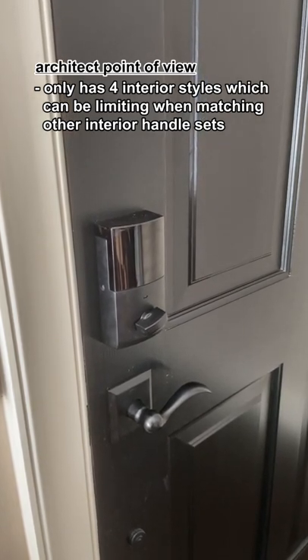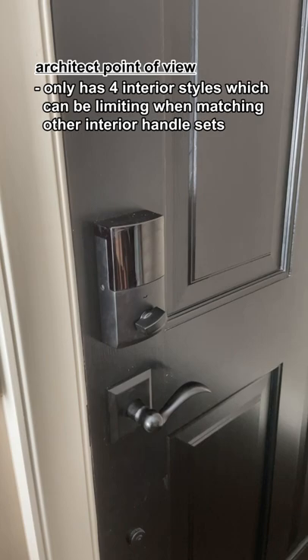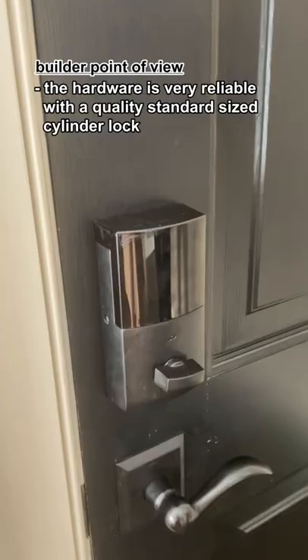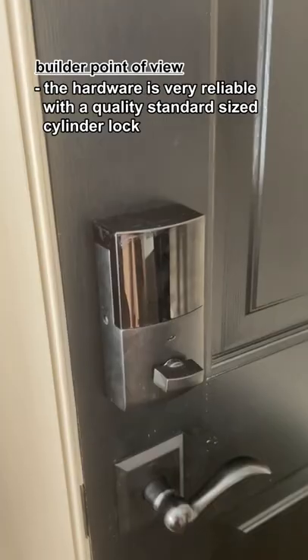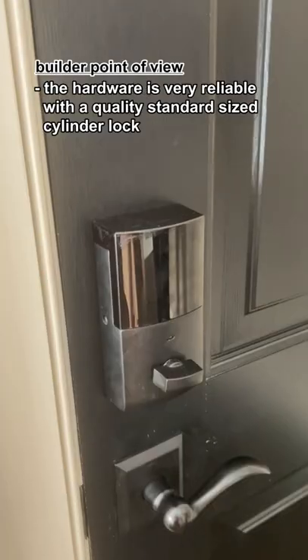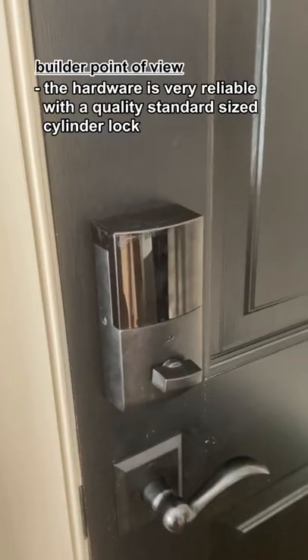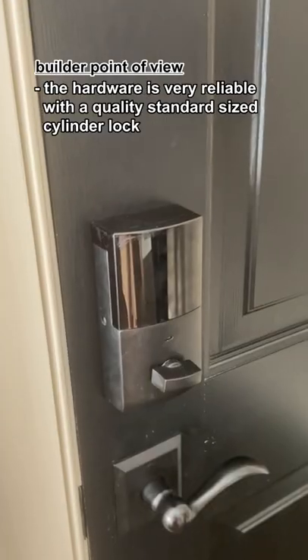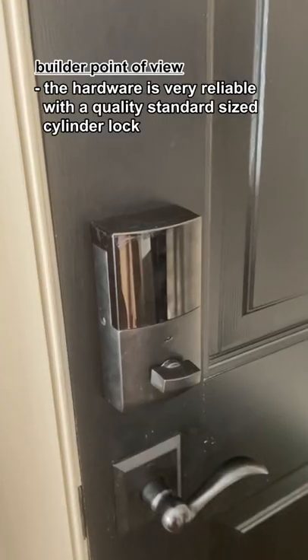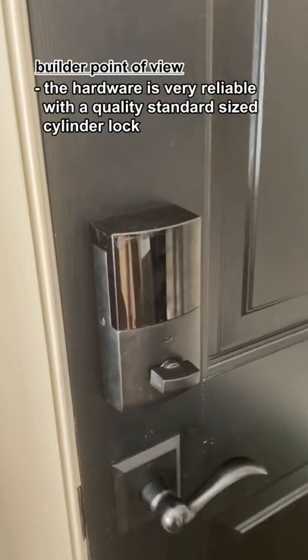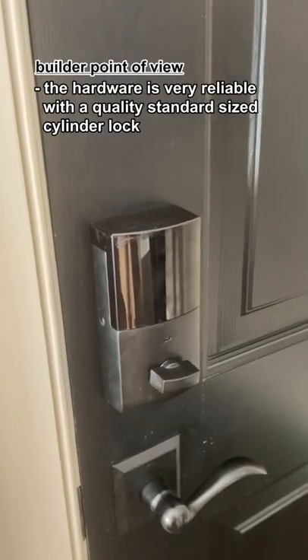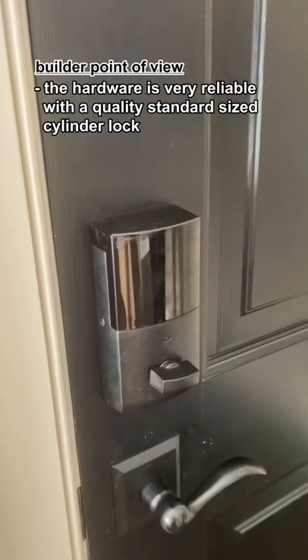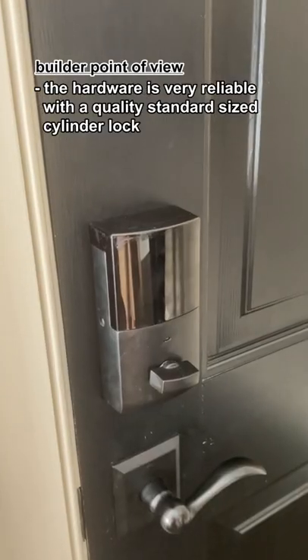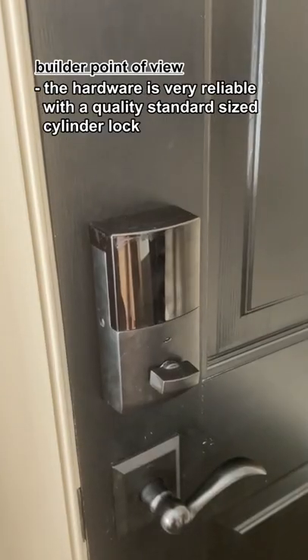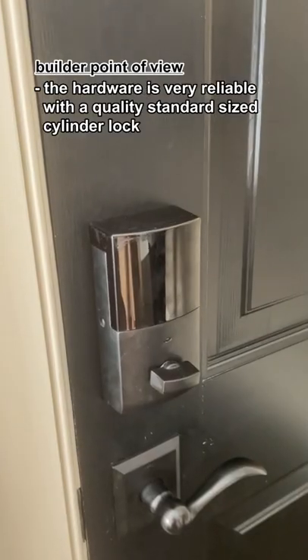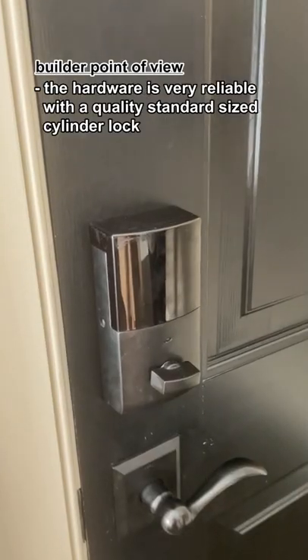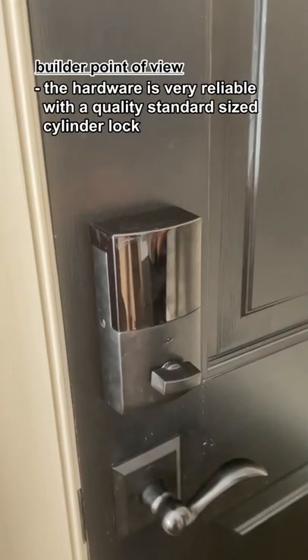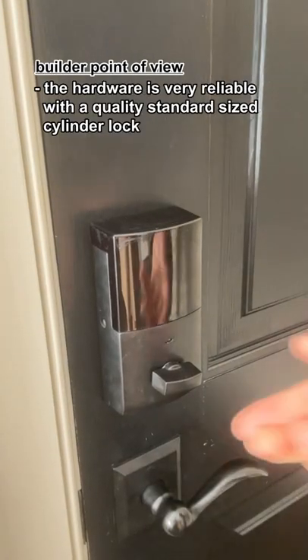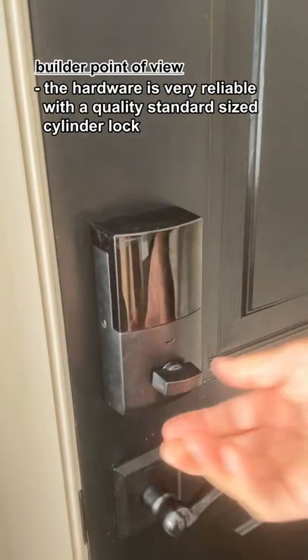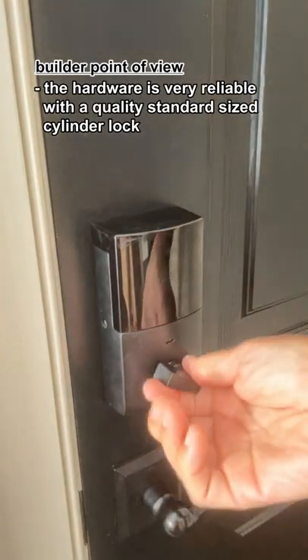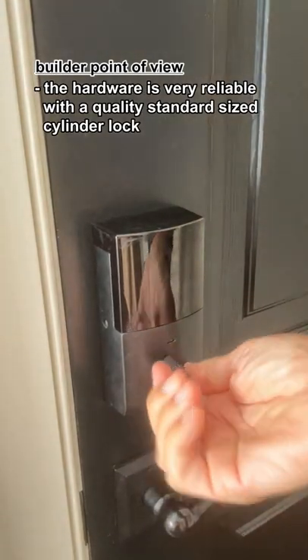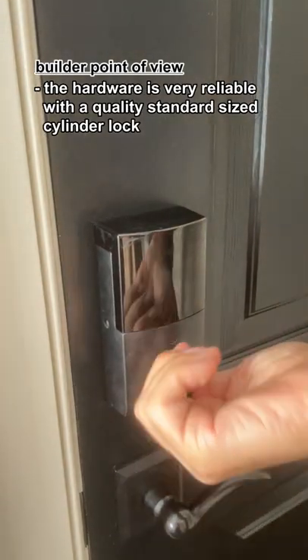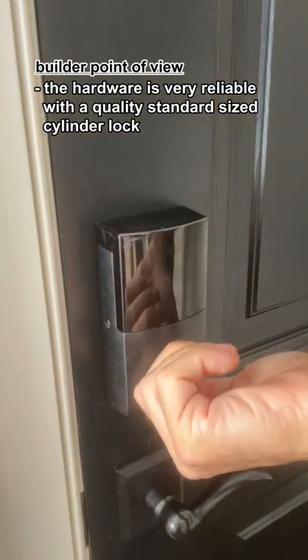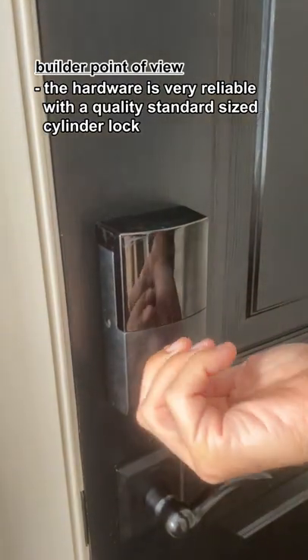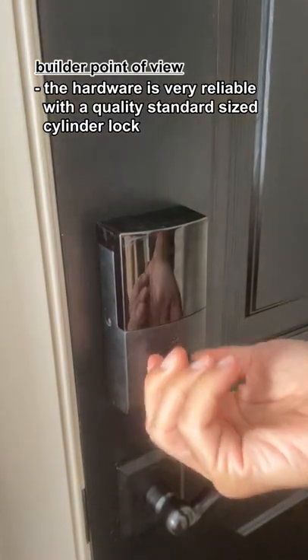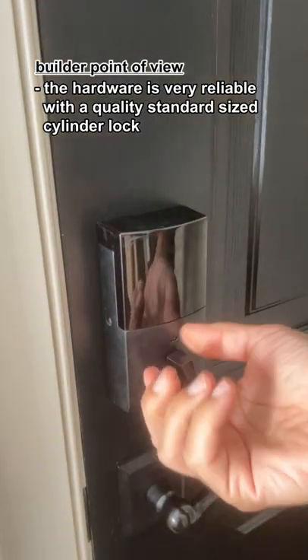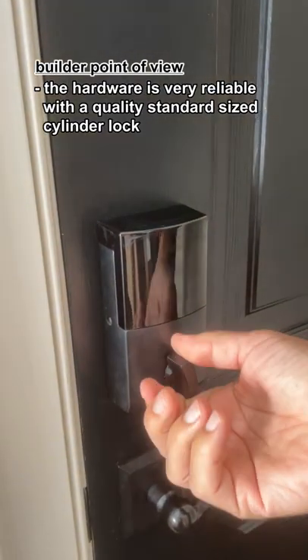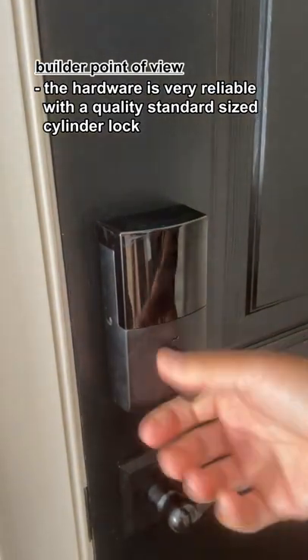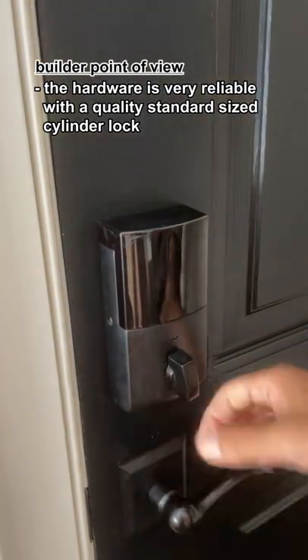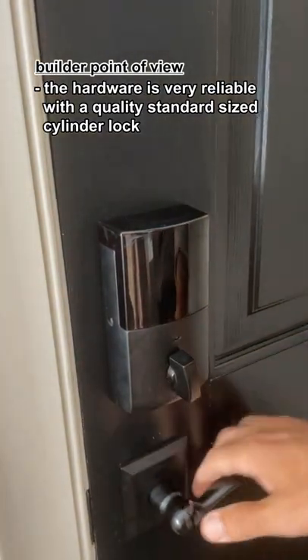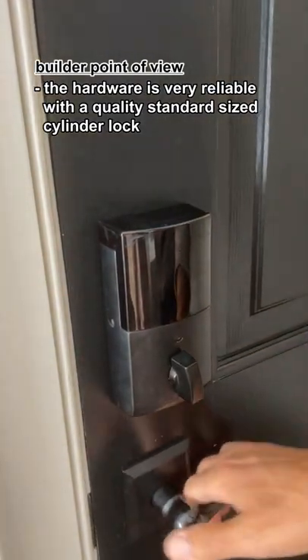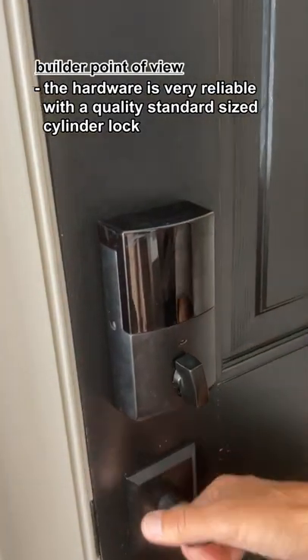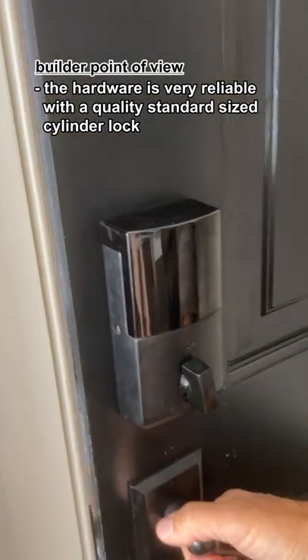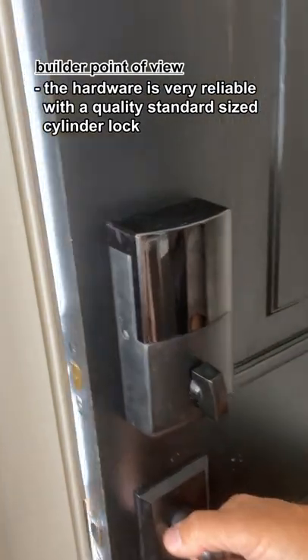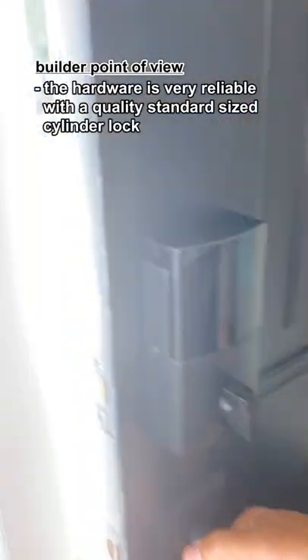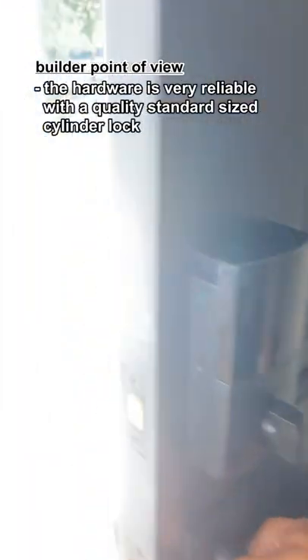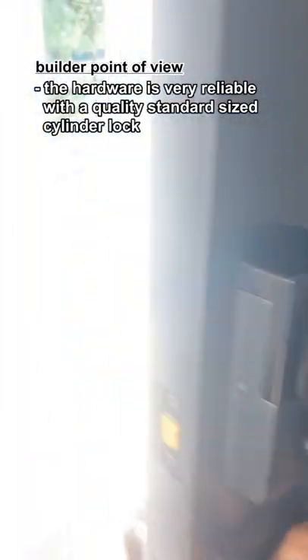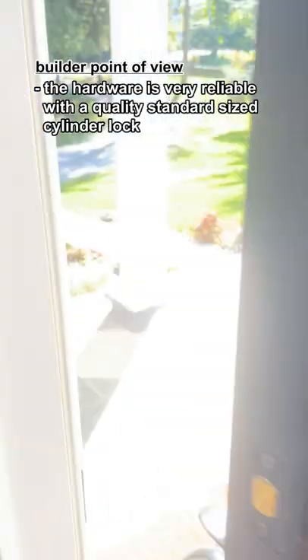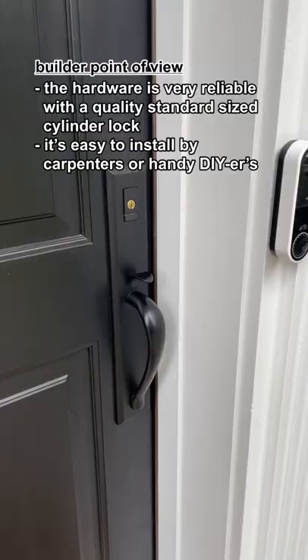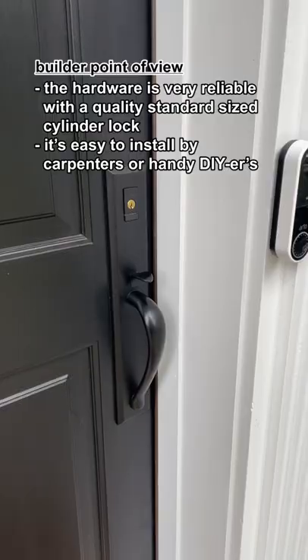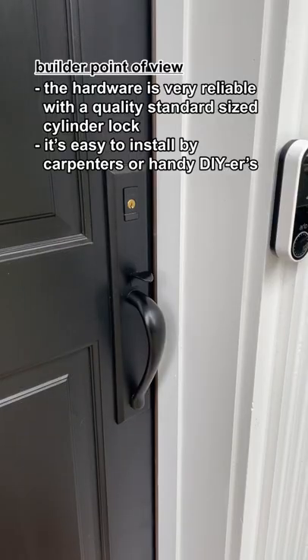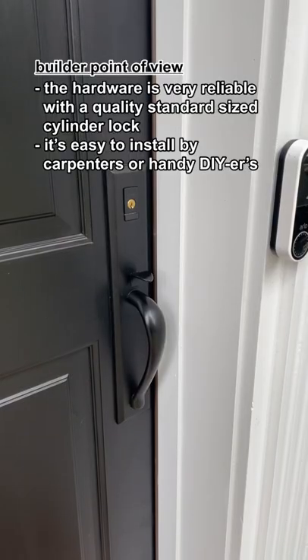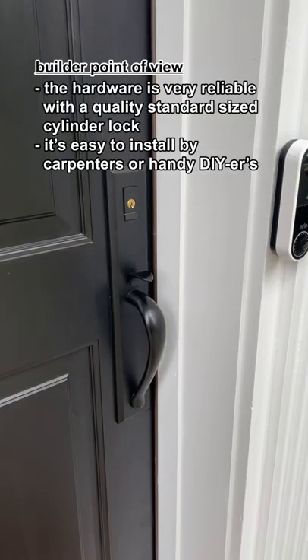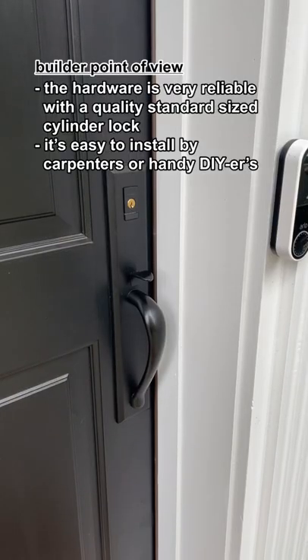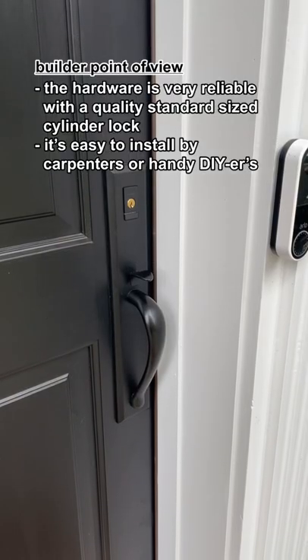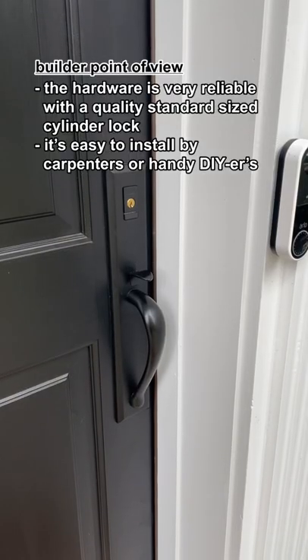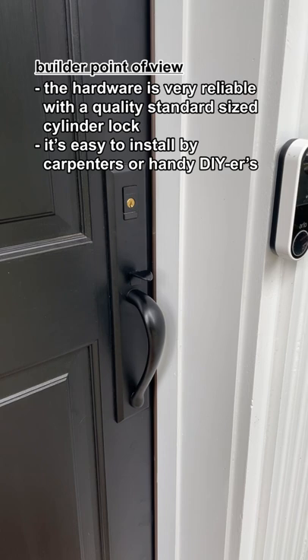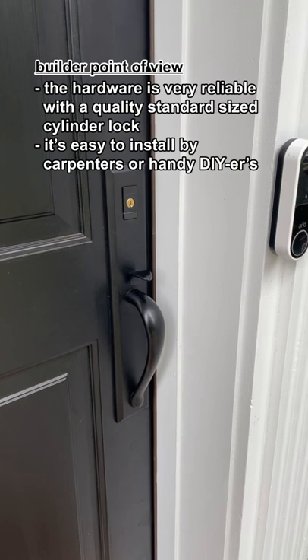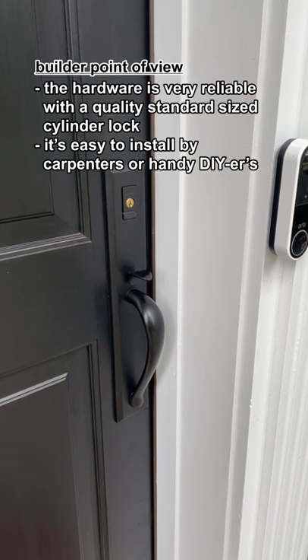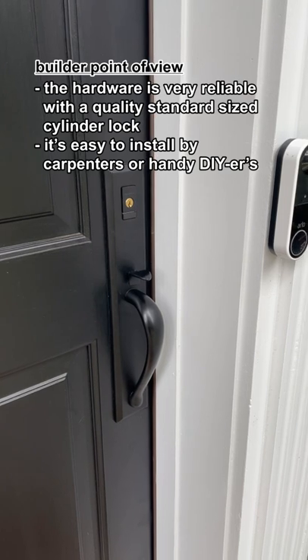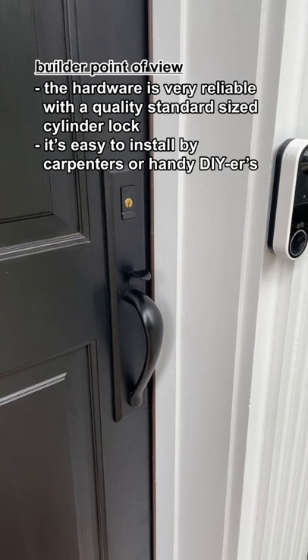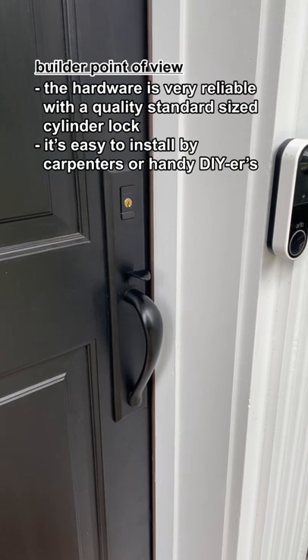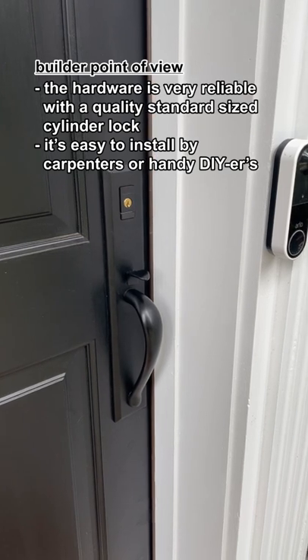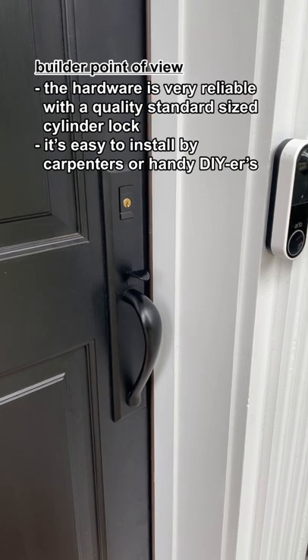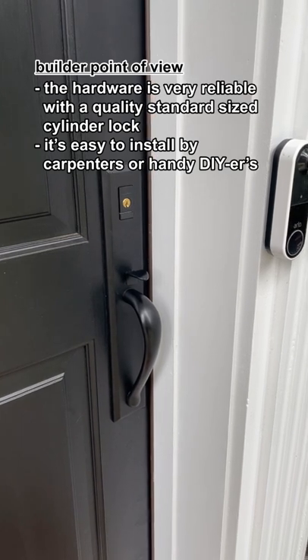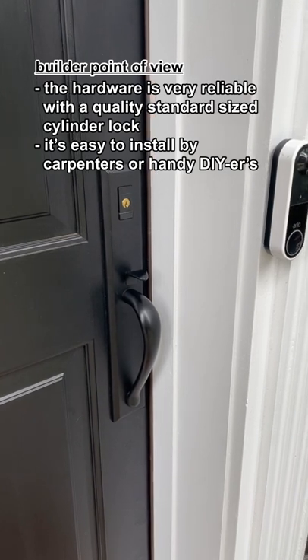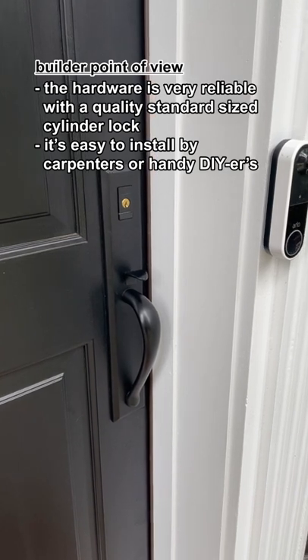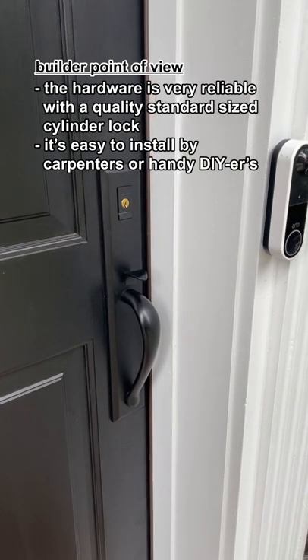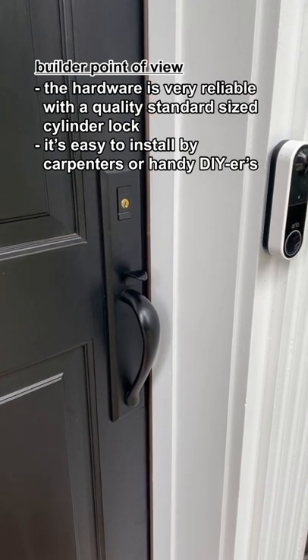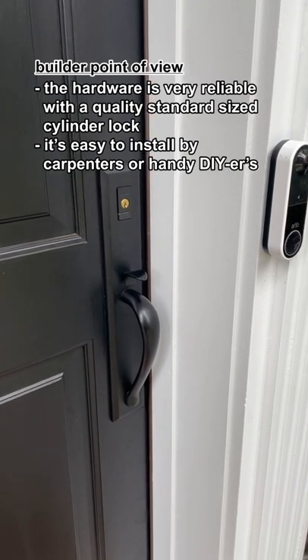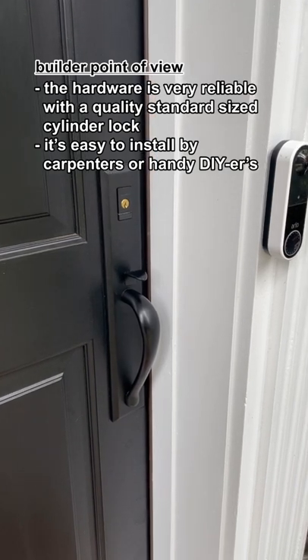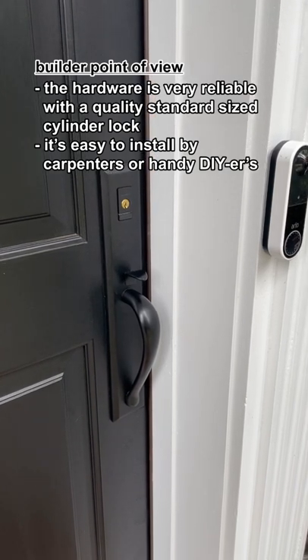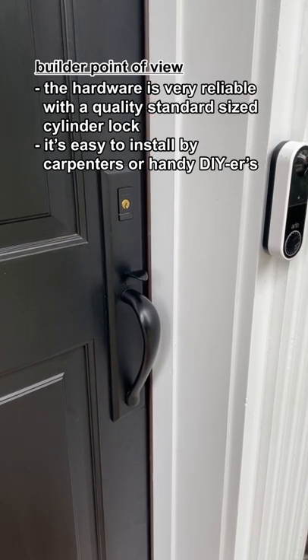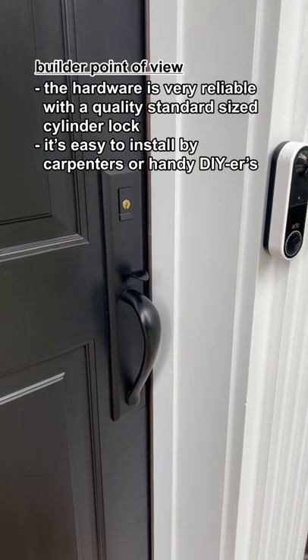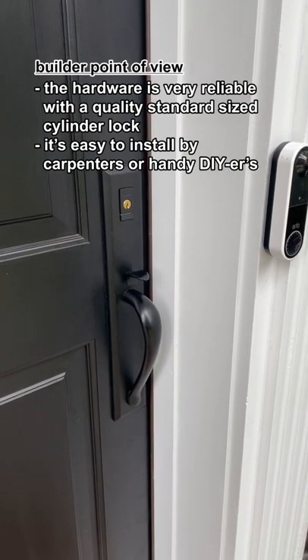The hardware is very reliable with a quality standard size cylinder lock. It's easy to install by carpenters or handy DIYers.